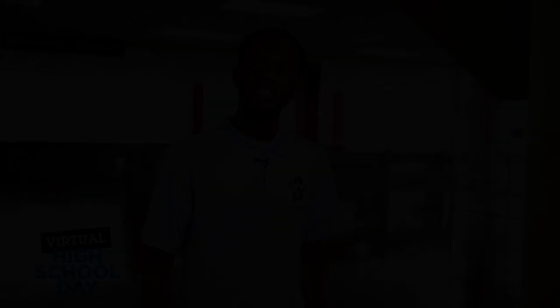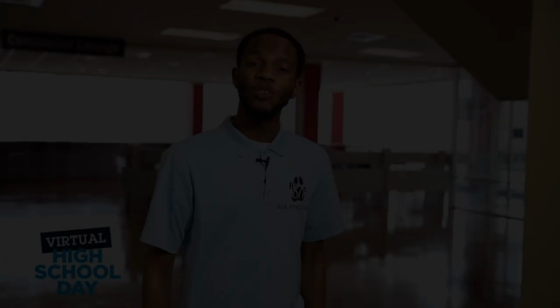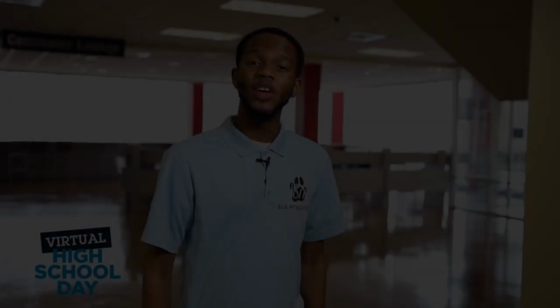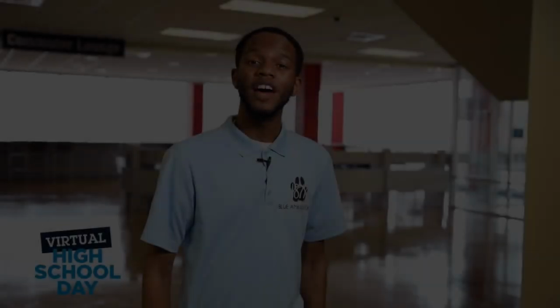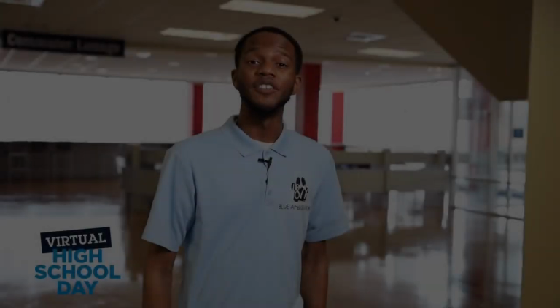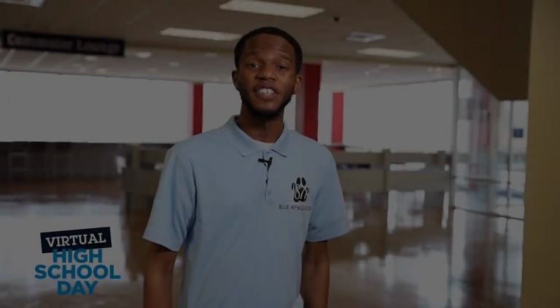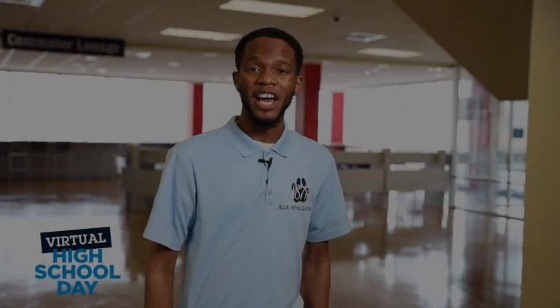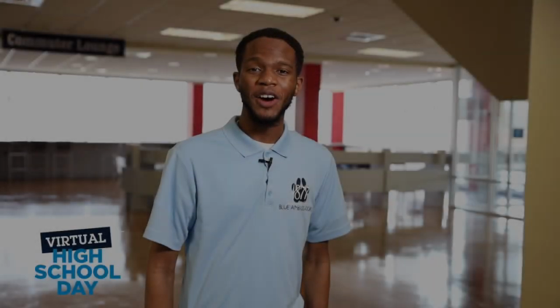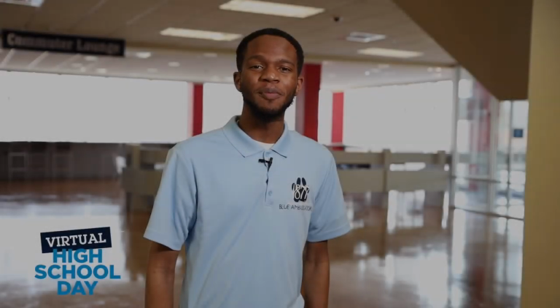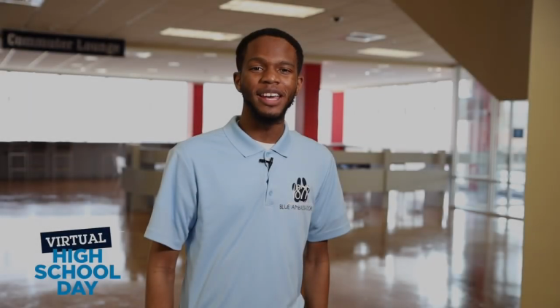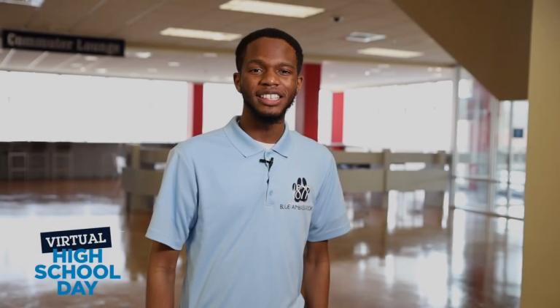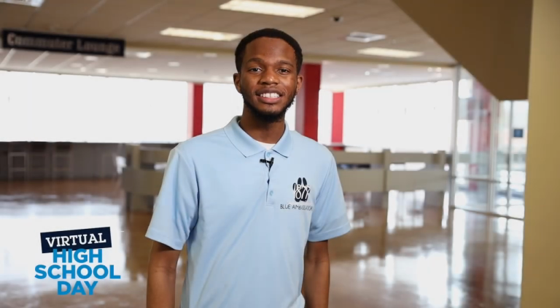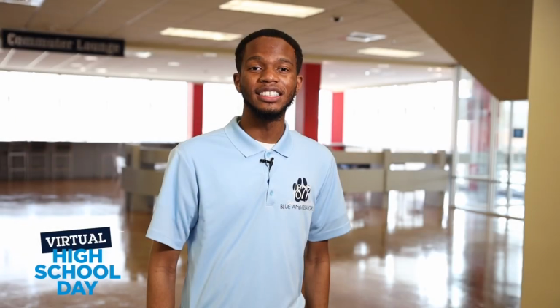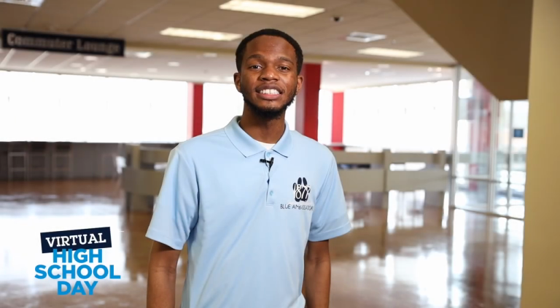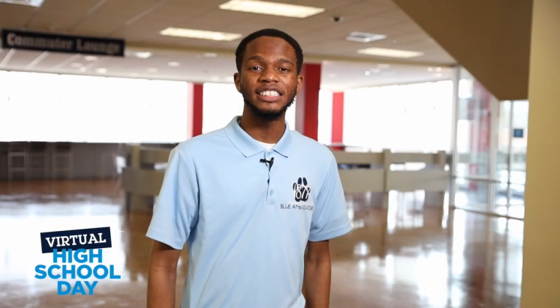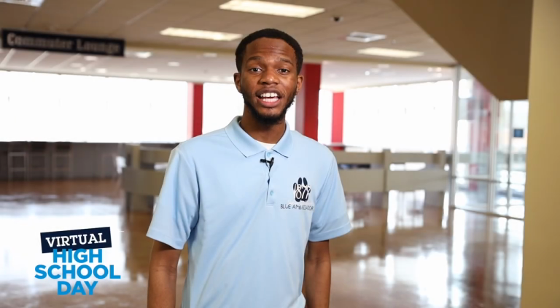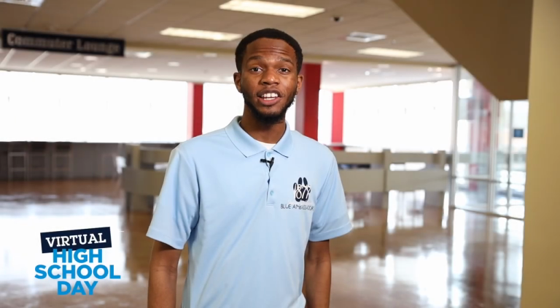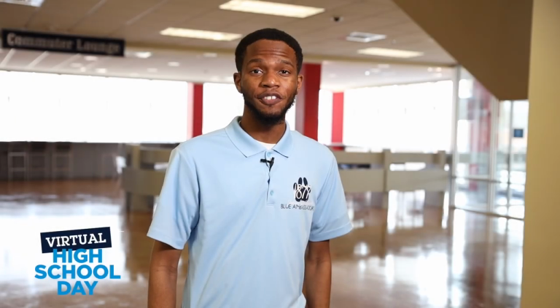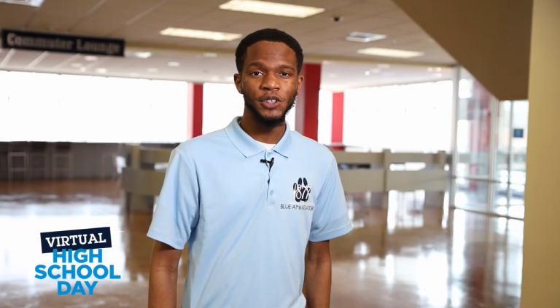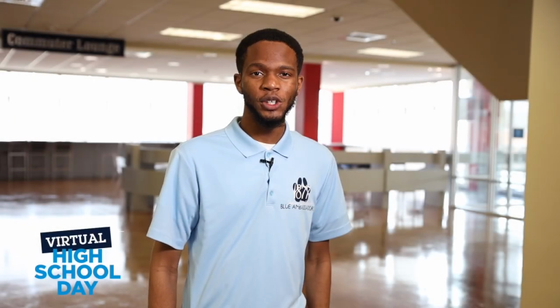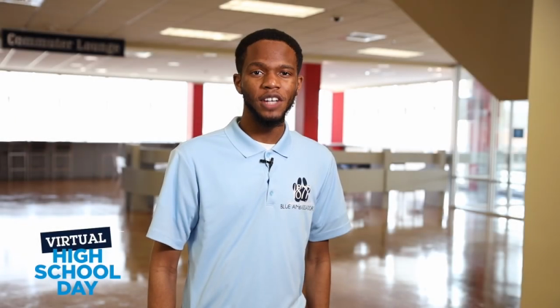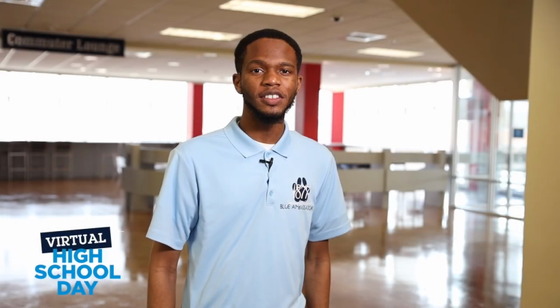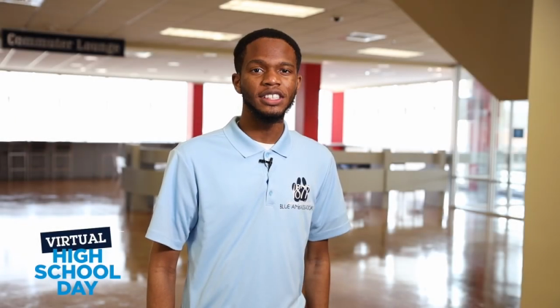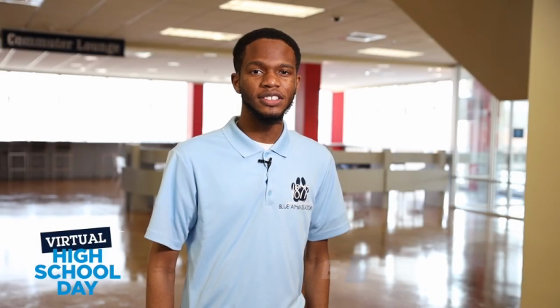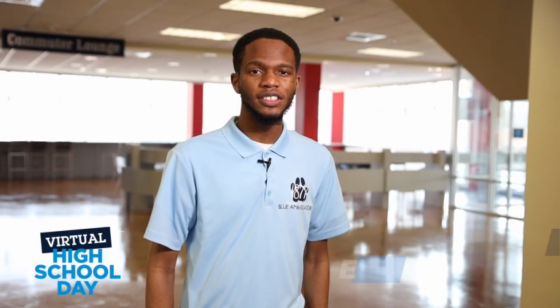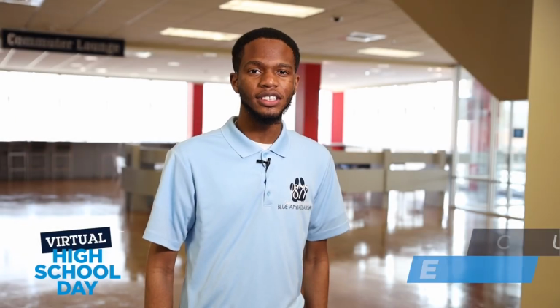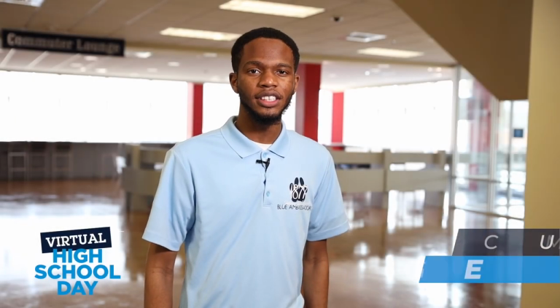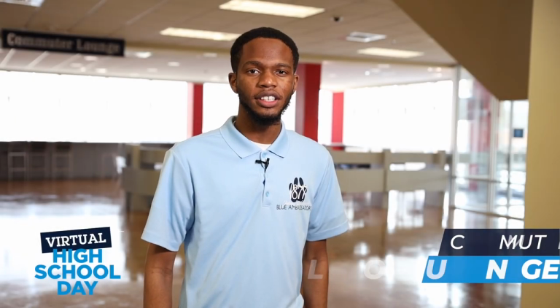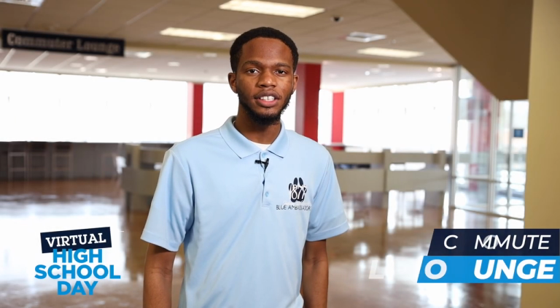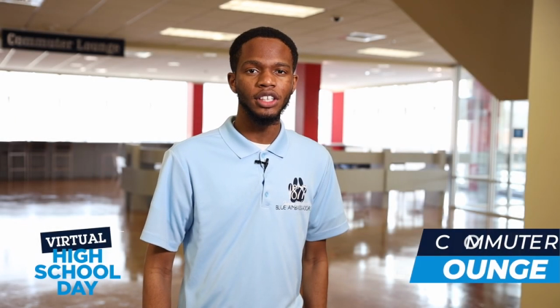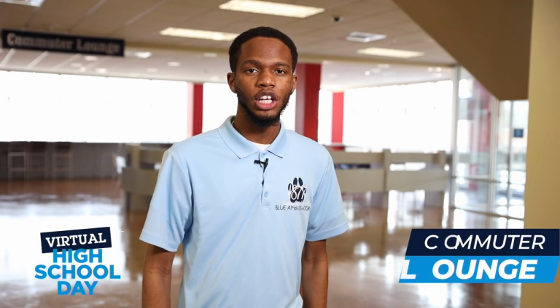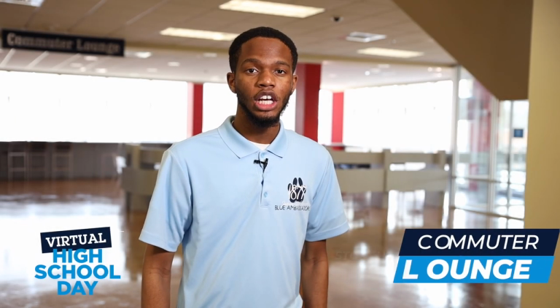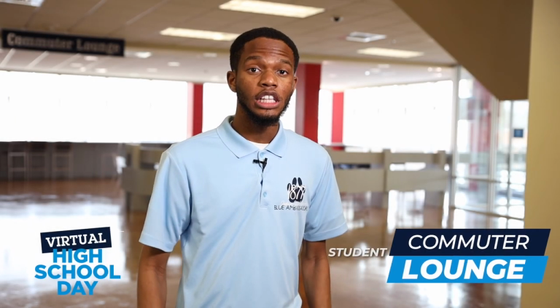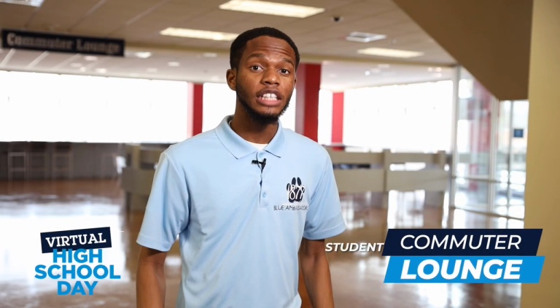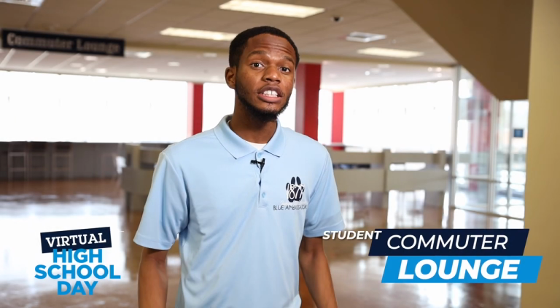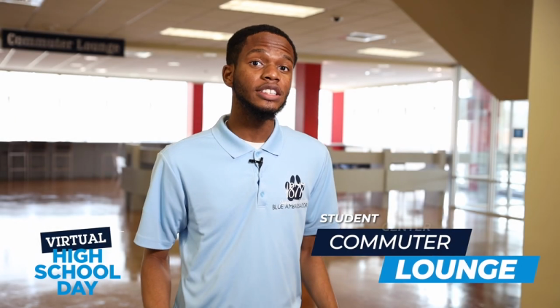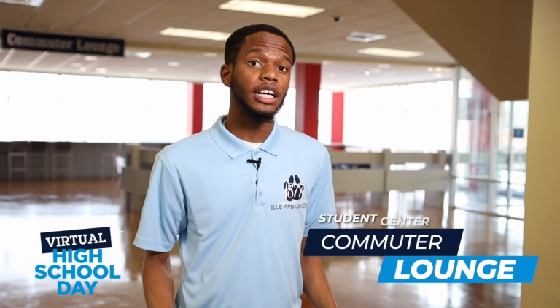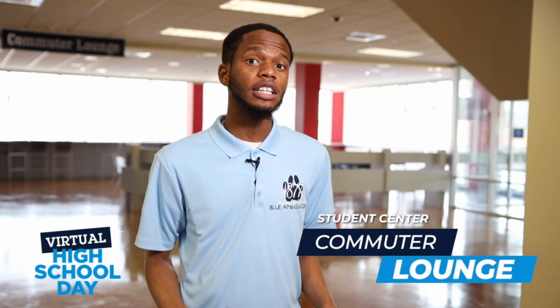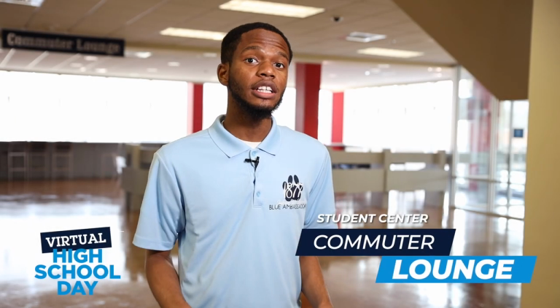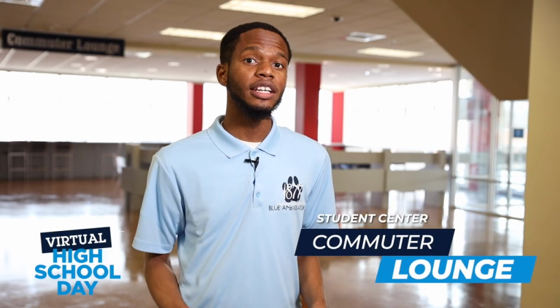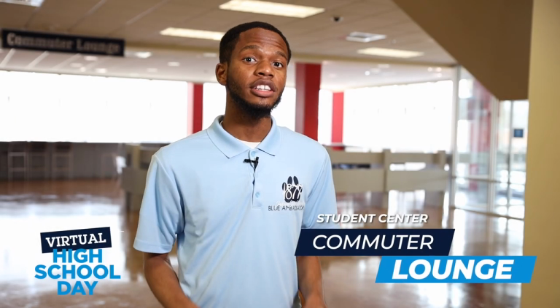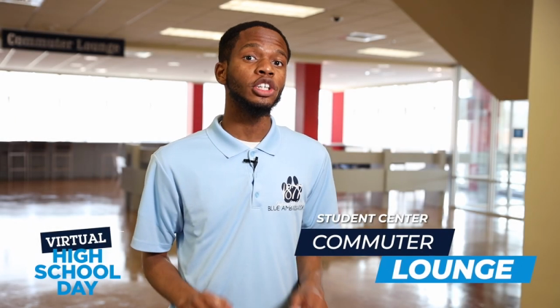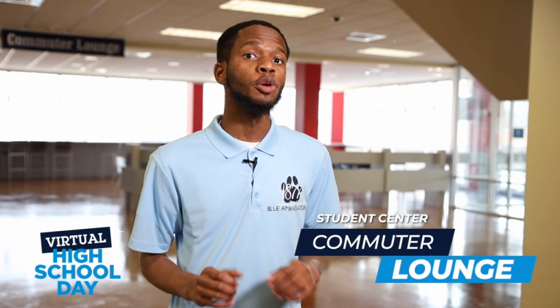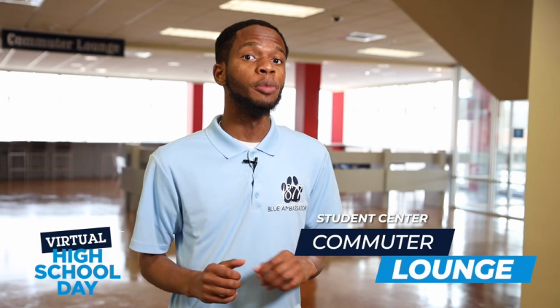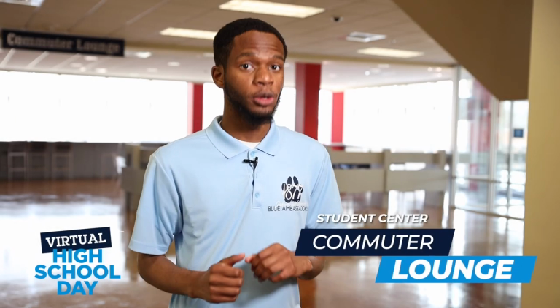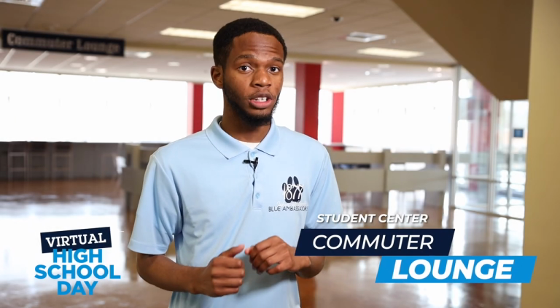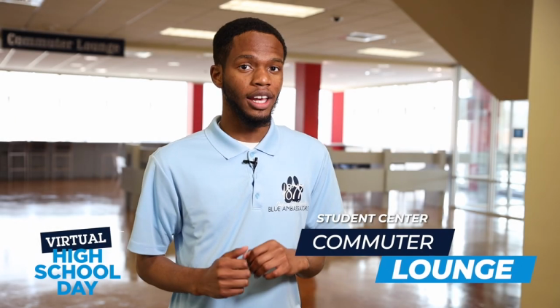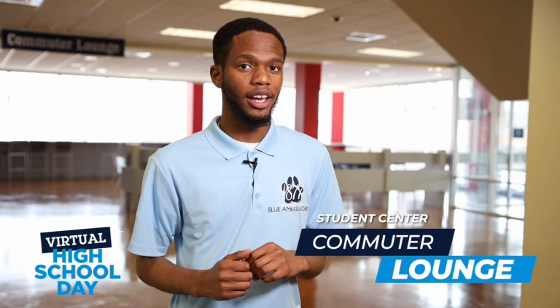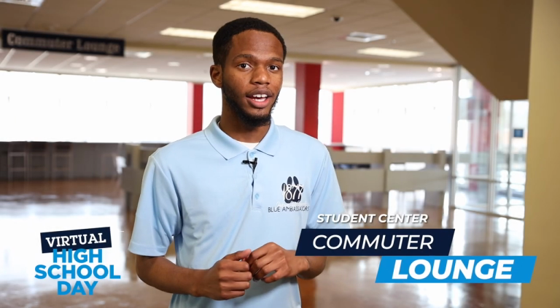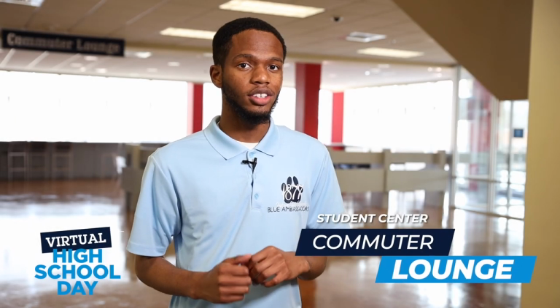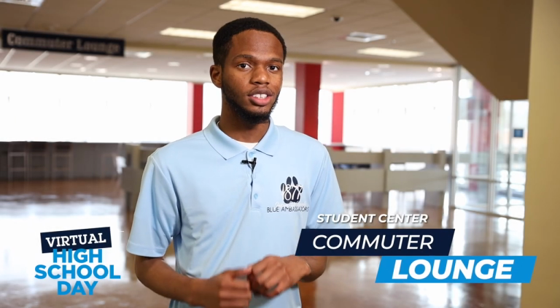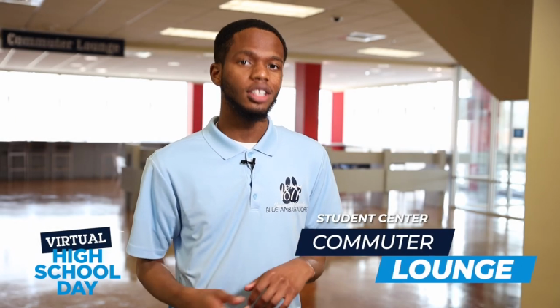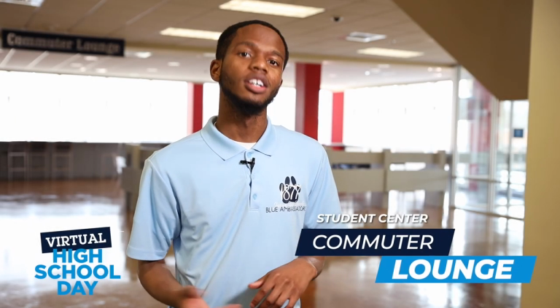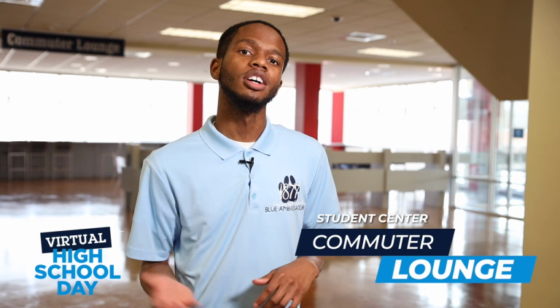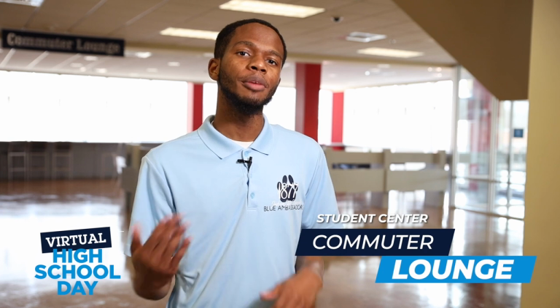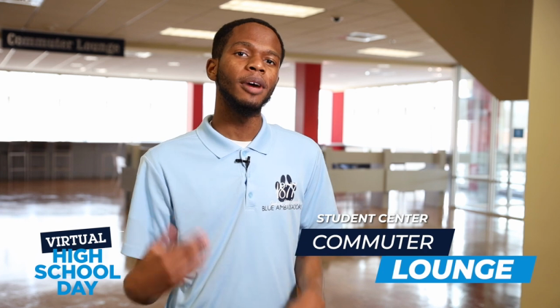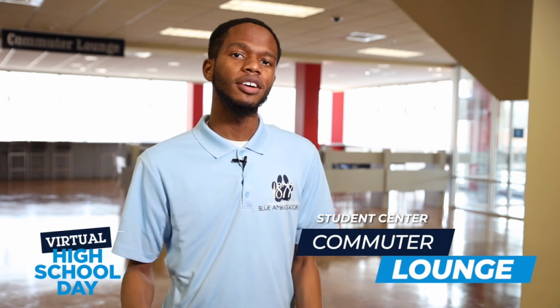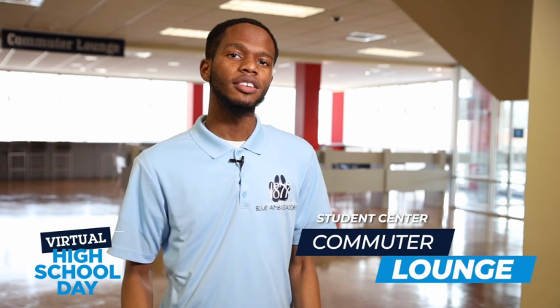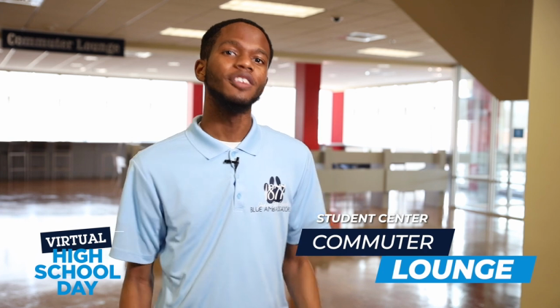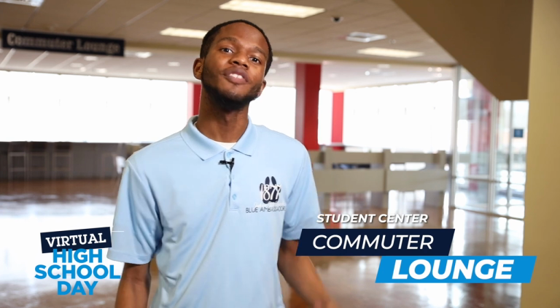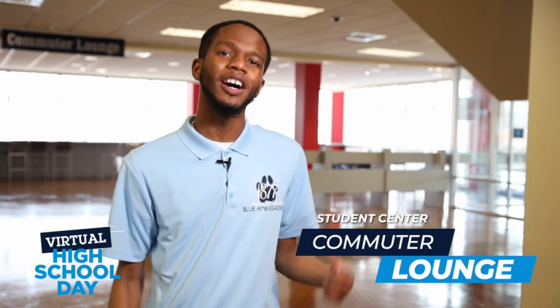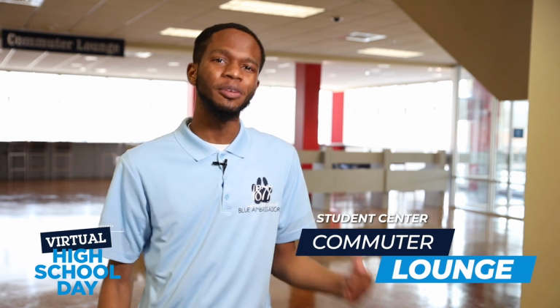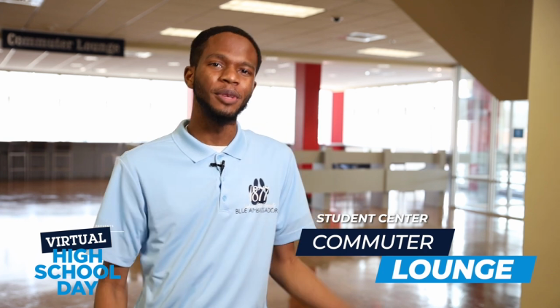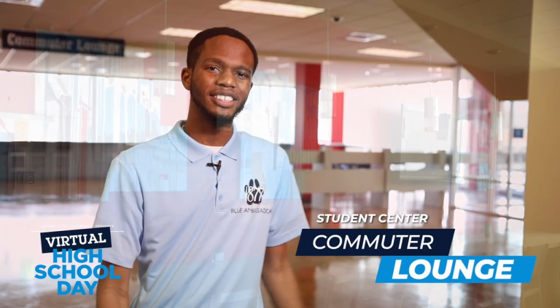We have now made it to the second floor of the Student Center. Let's go take a look at the commuter lounge. Come on, follow me.